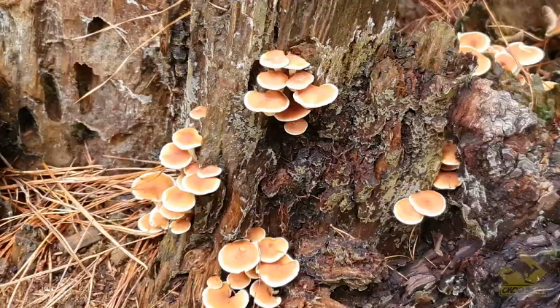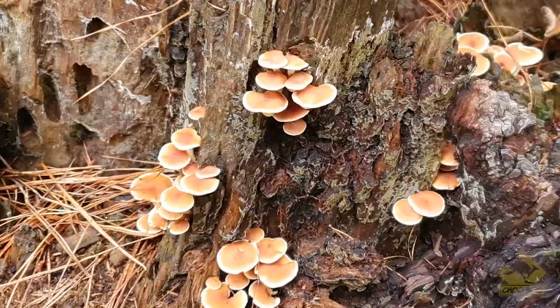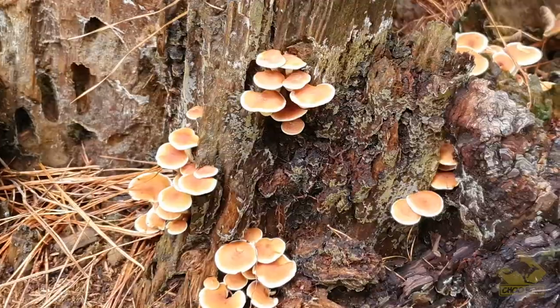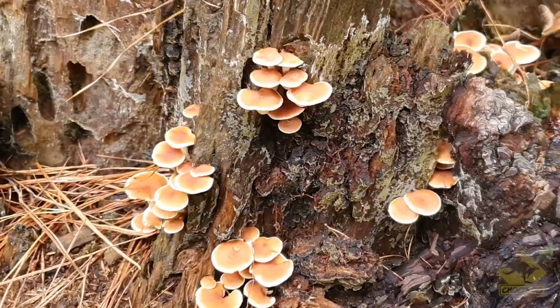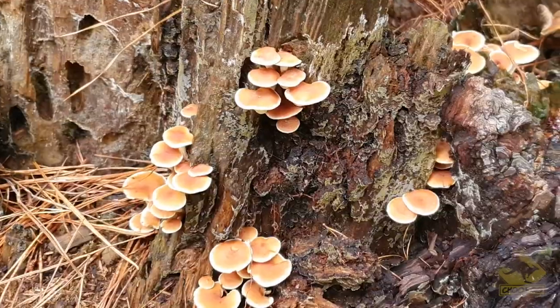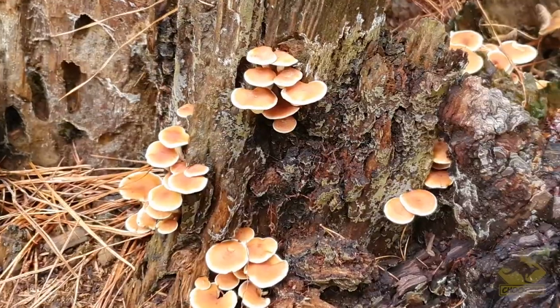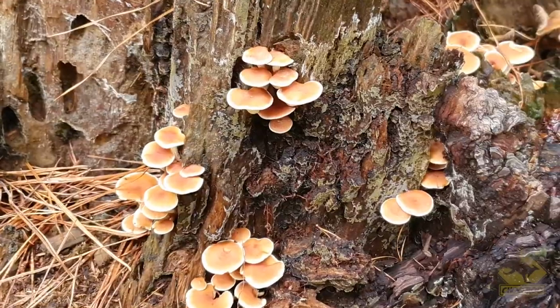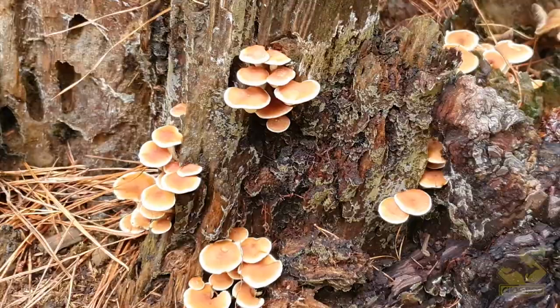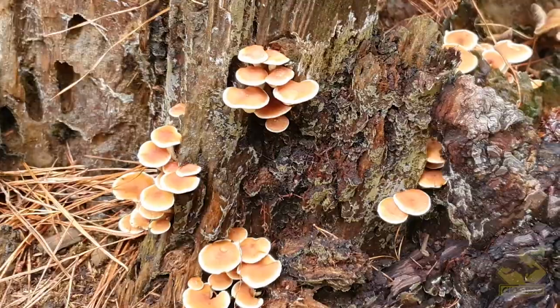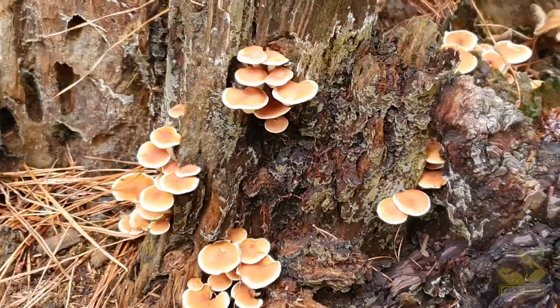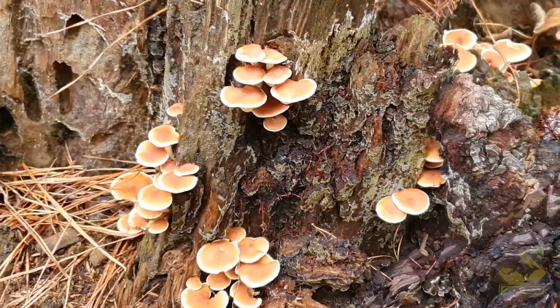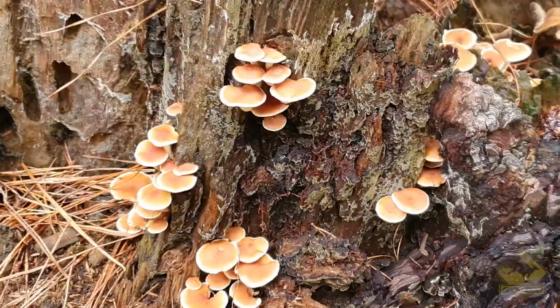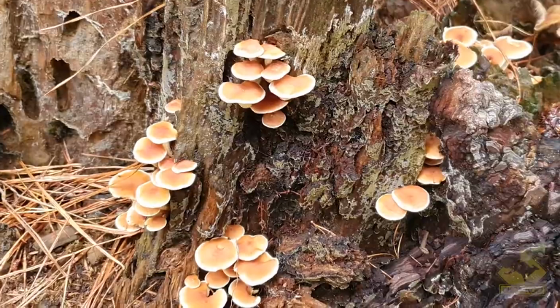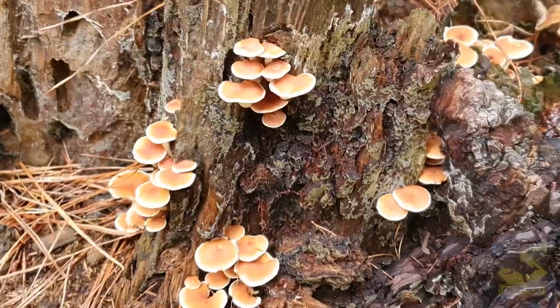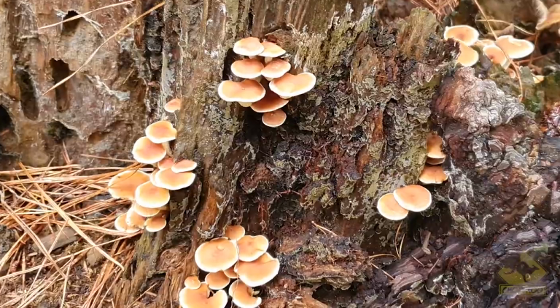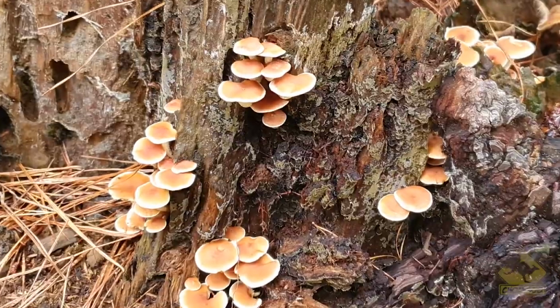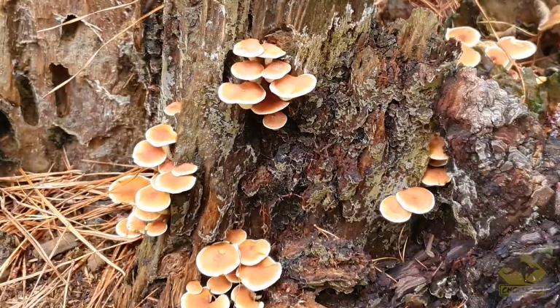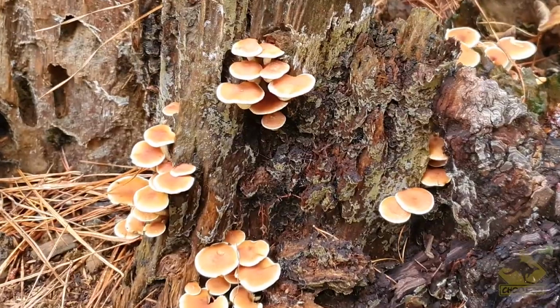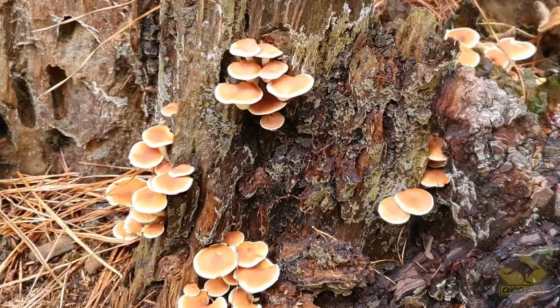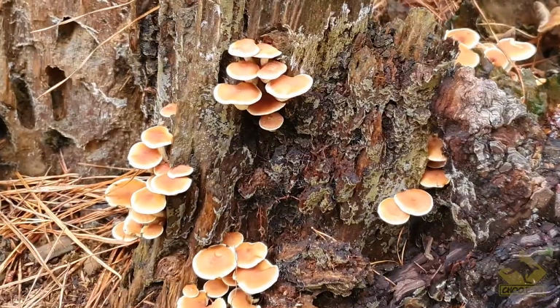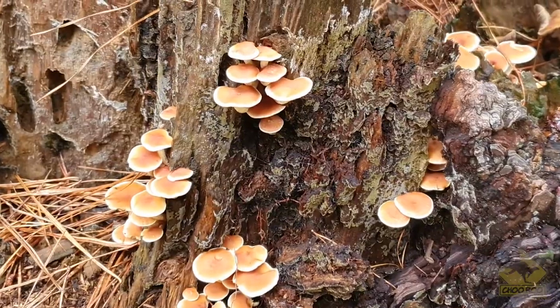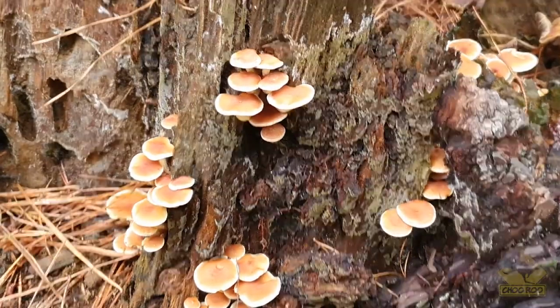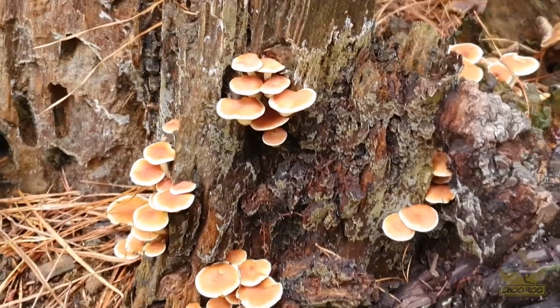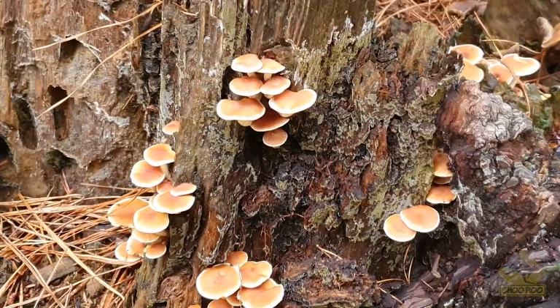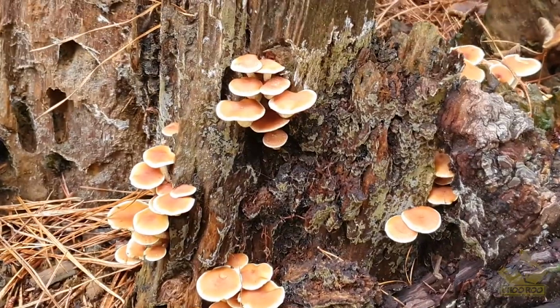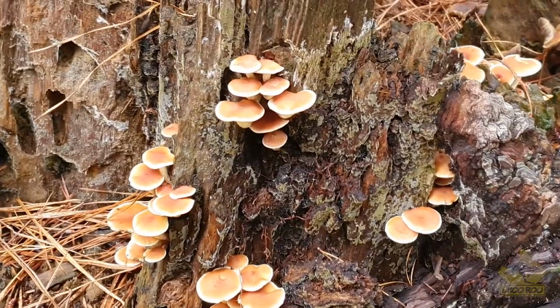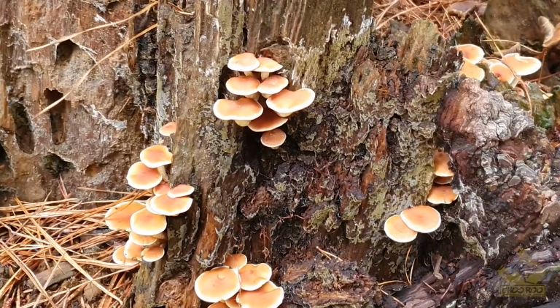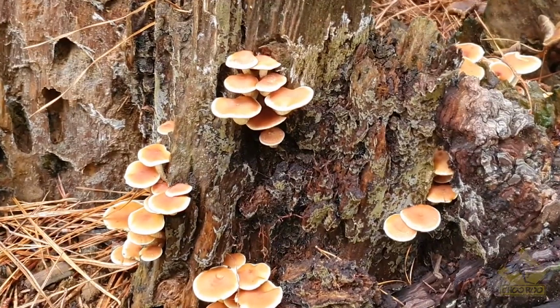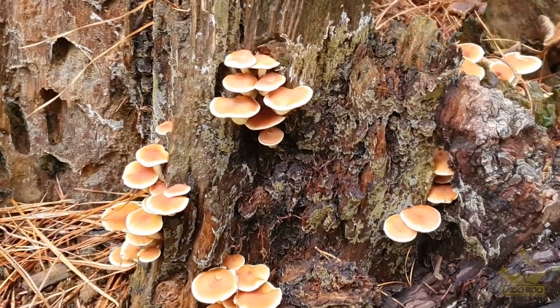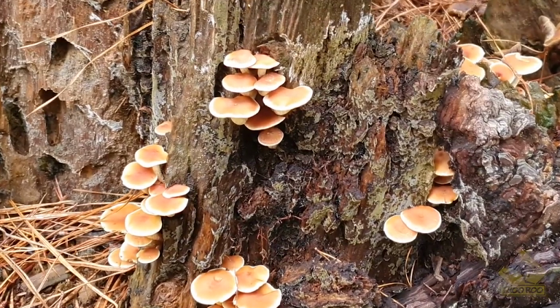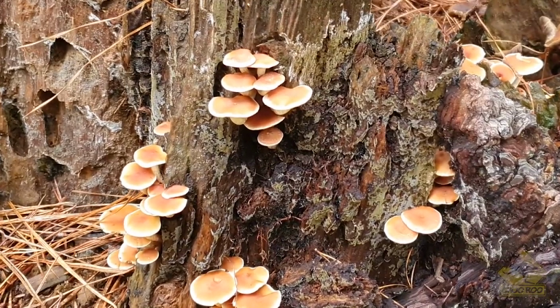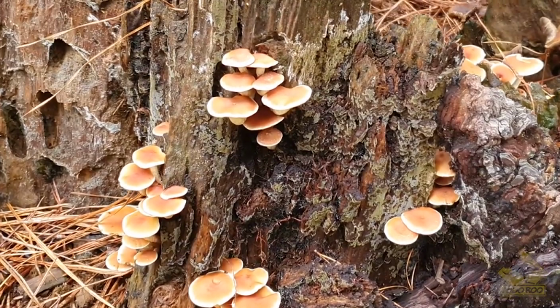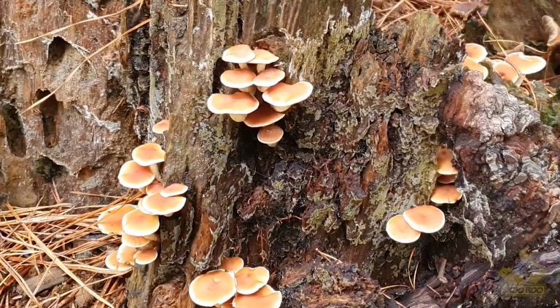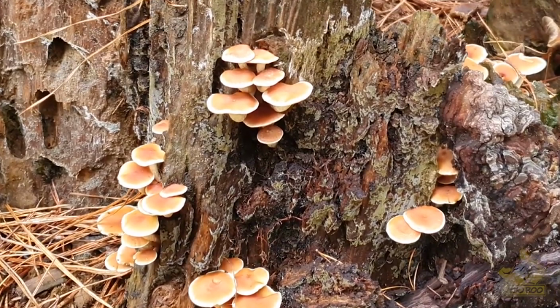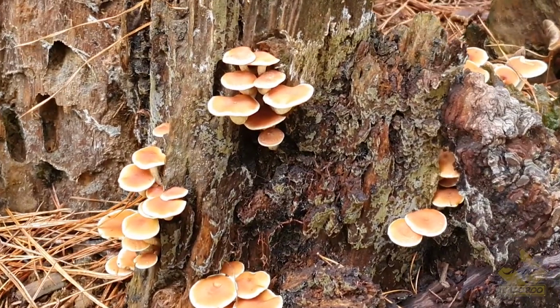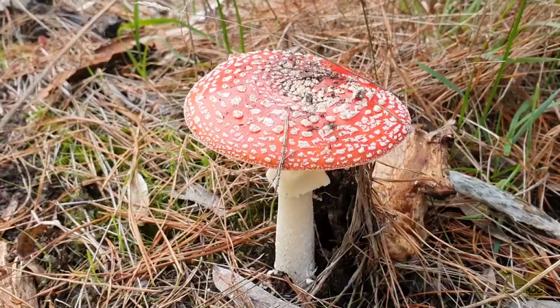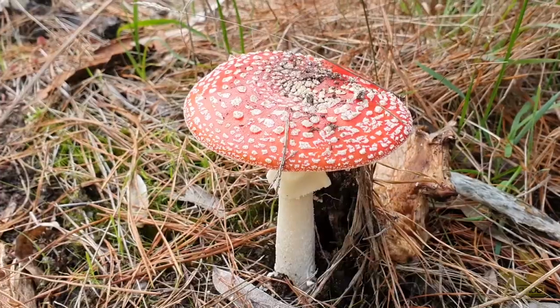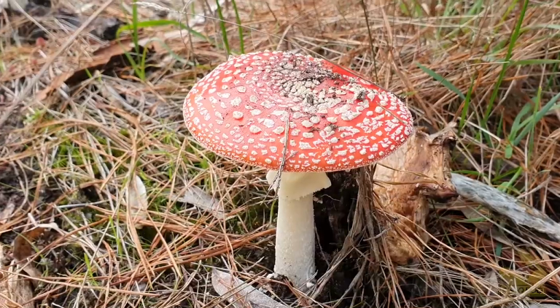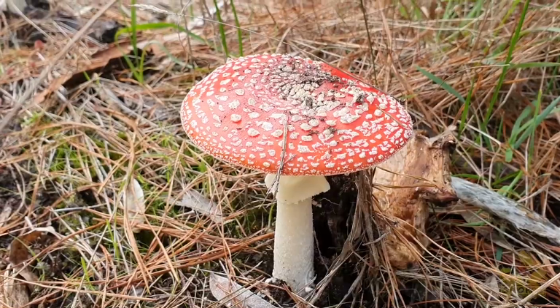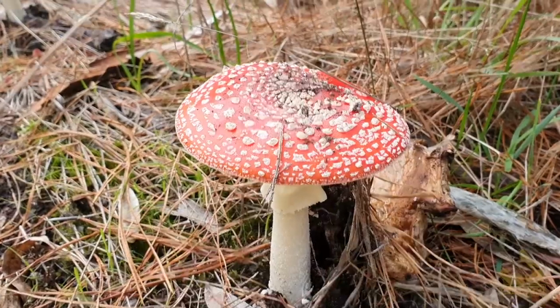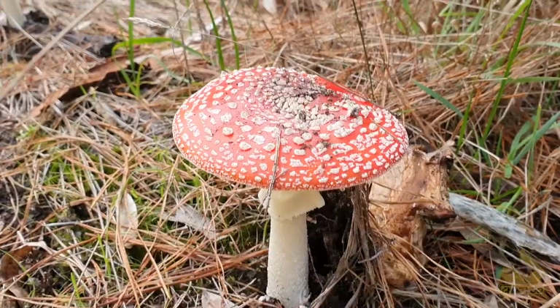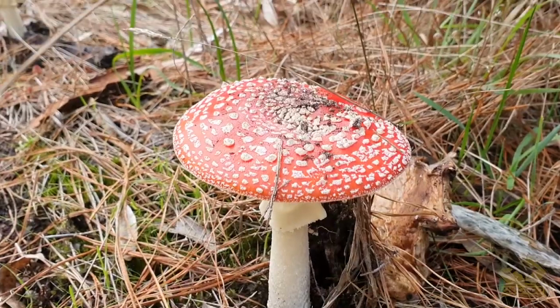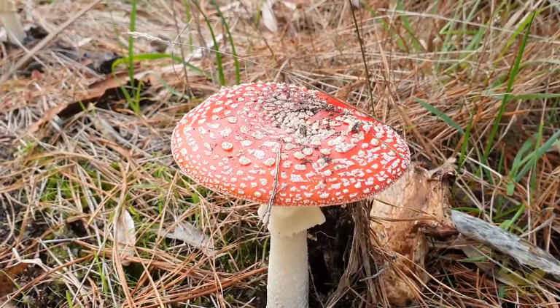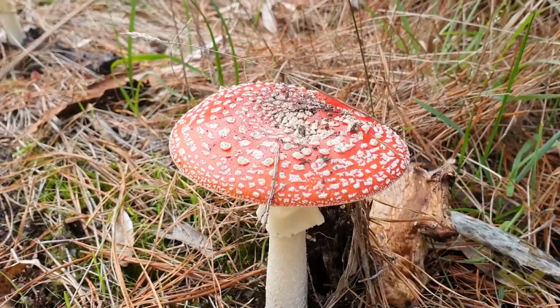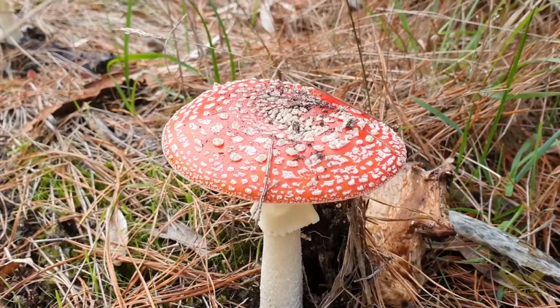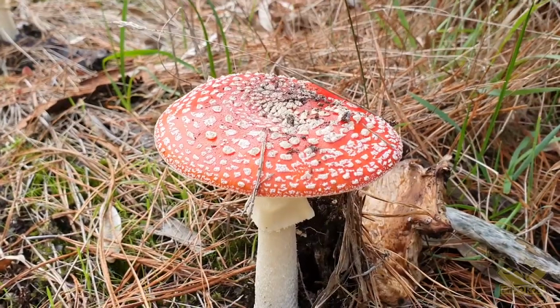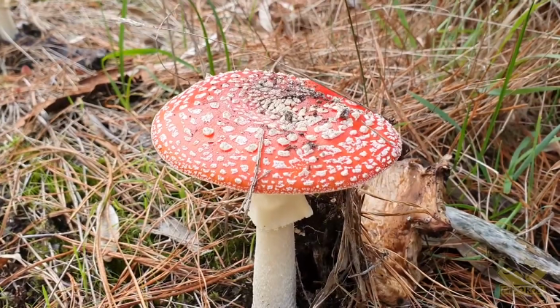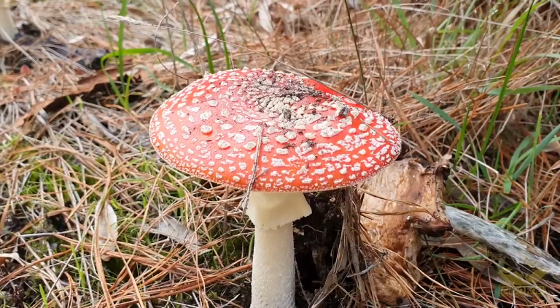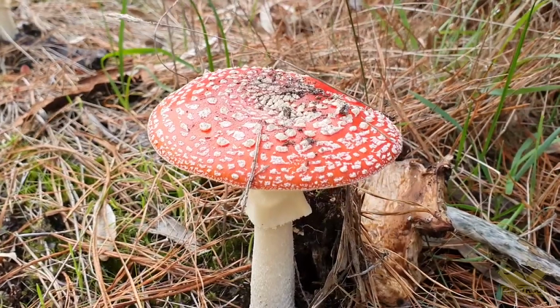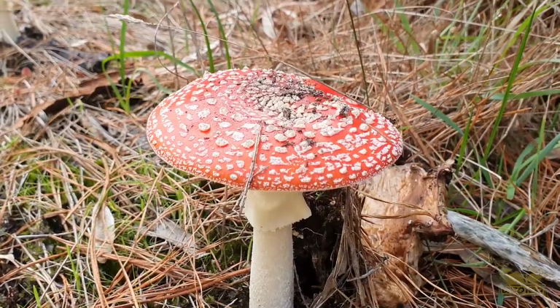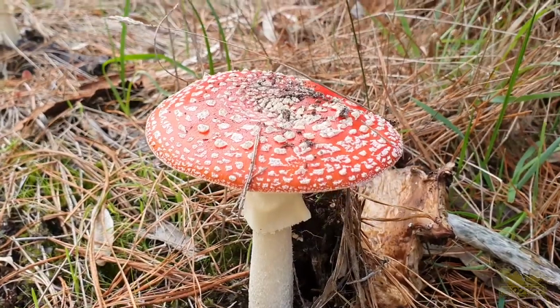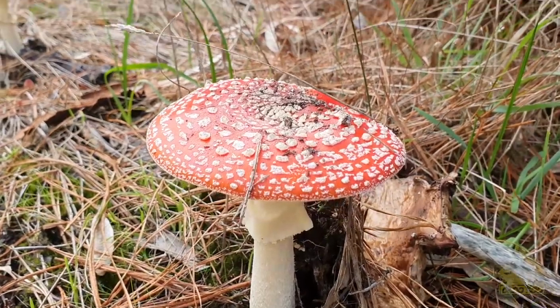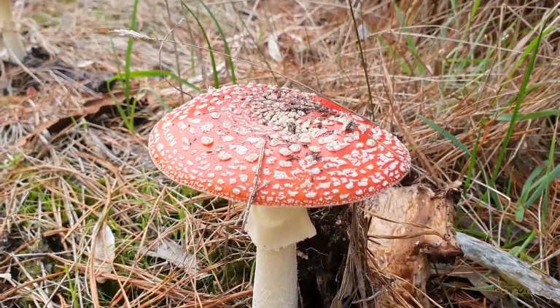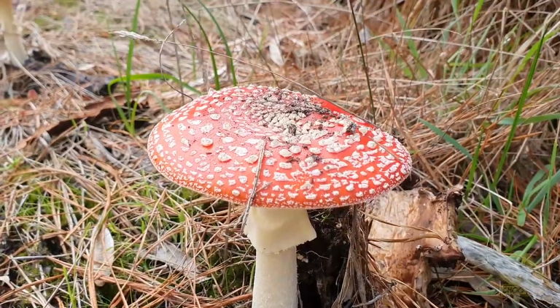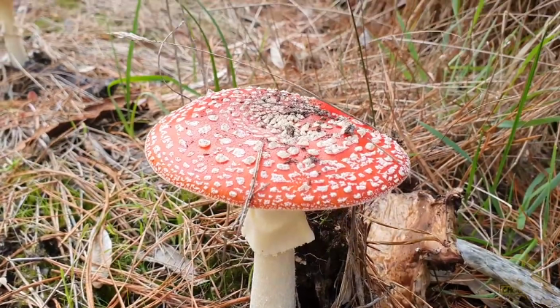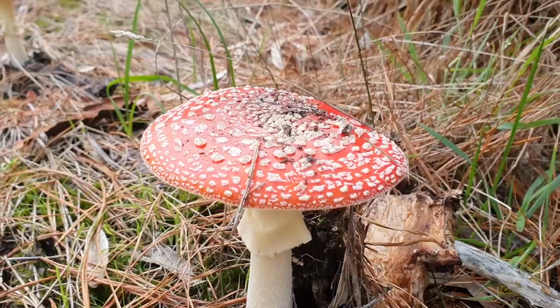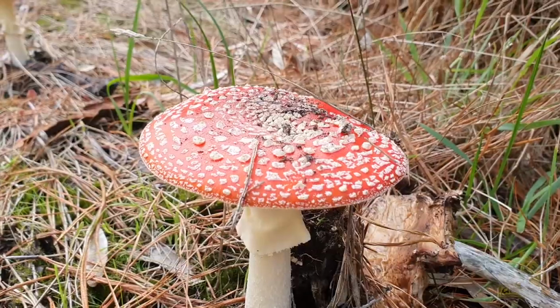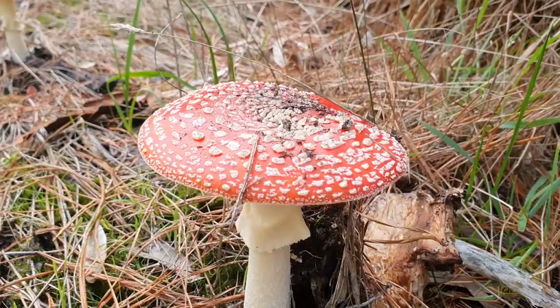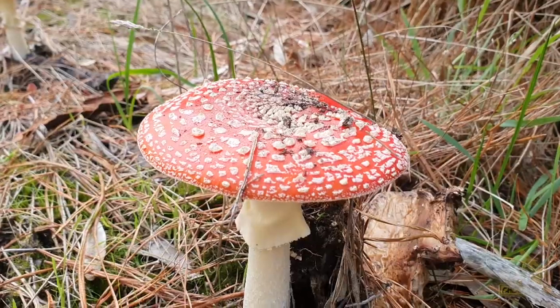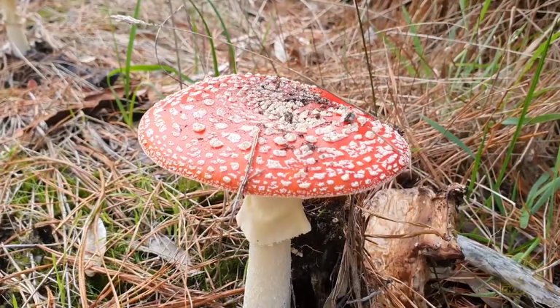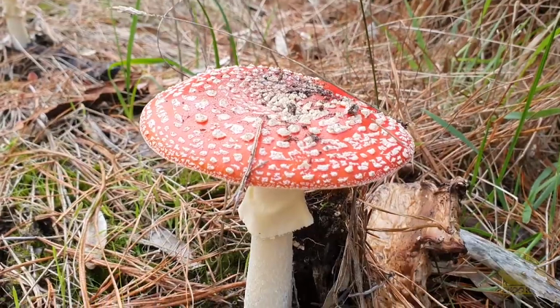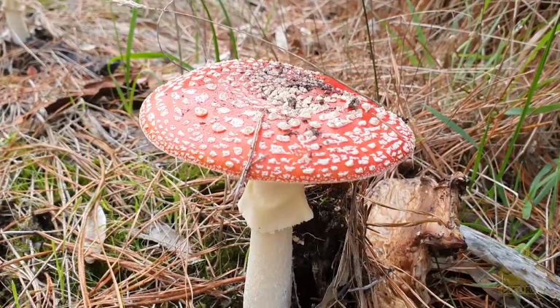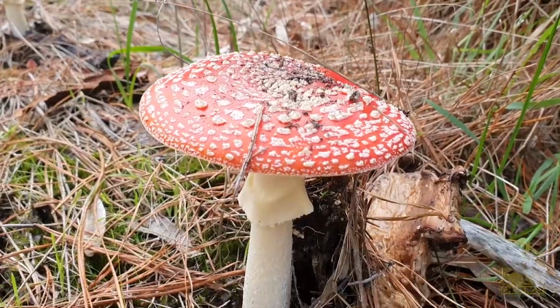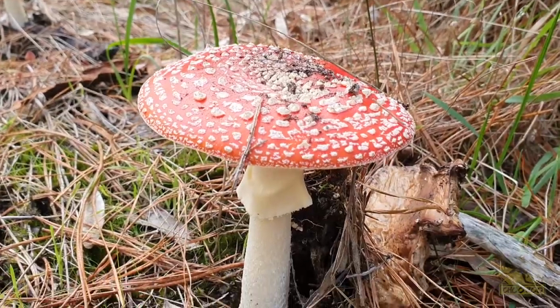There are lots of different kinds of edible mushrooms in the woods, so if you want us to do more foraging videos leave us a comment and let us know.